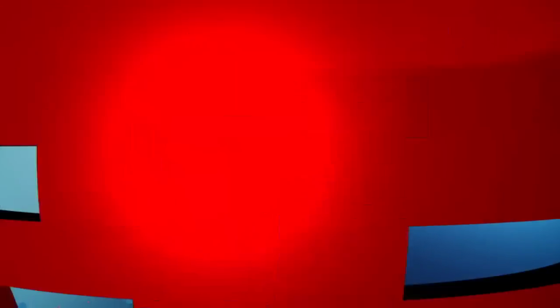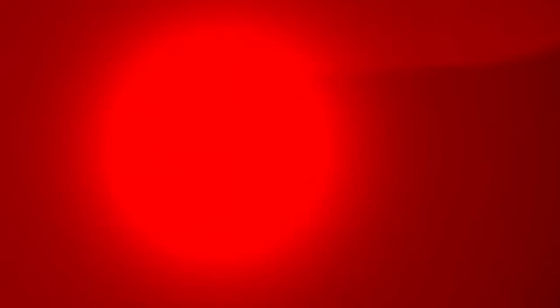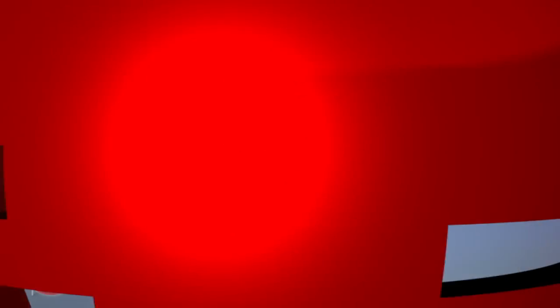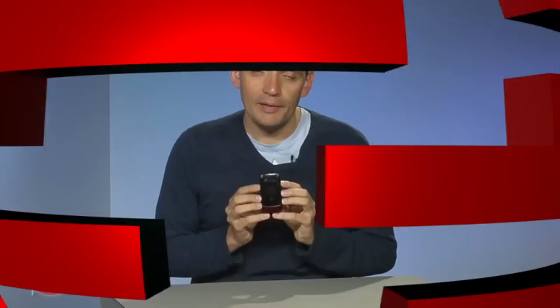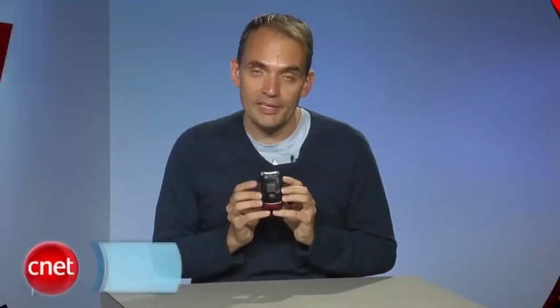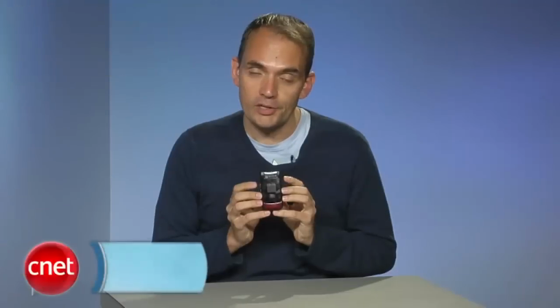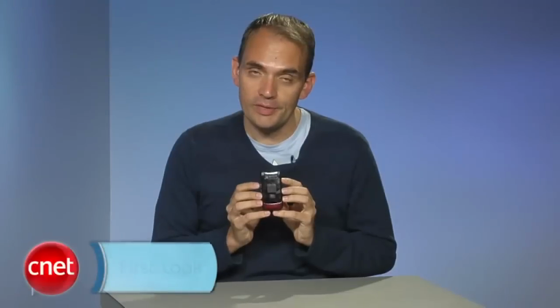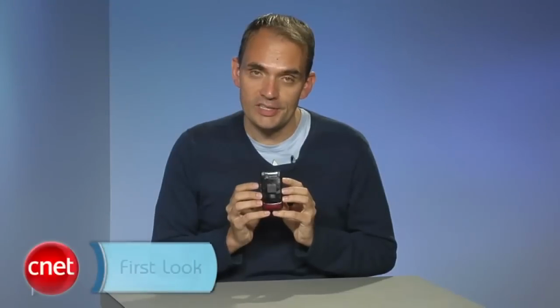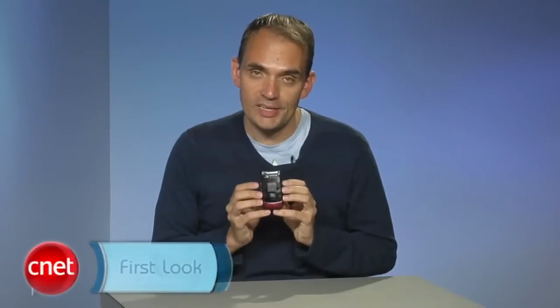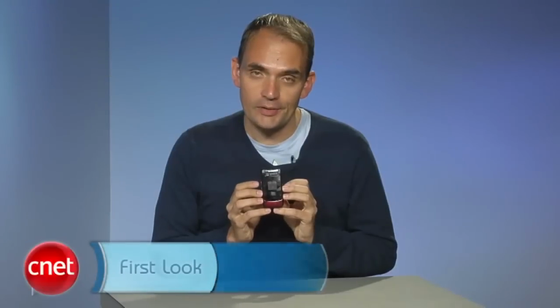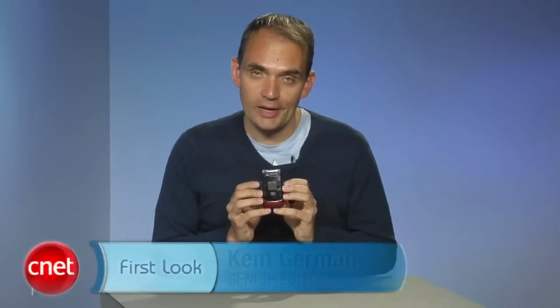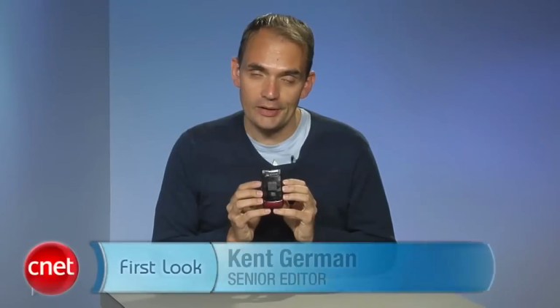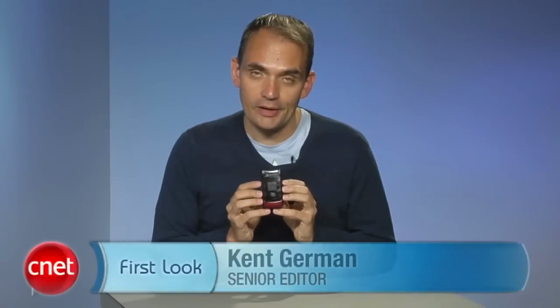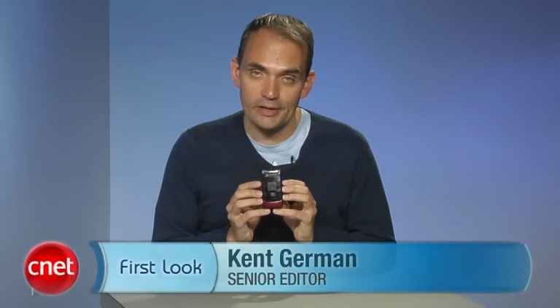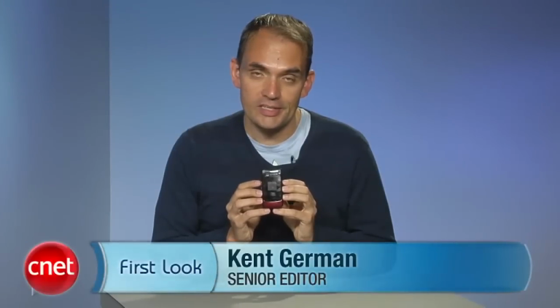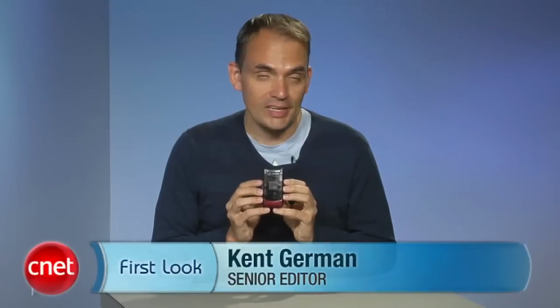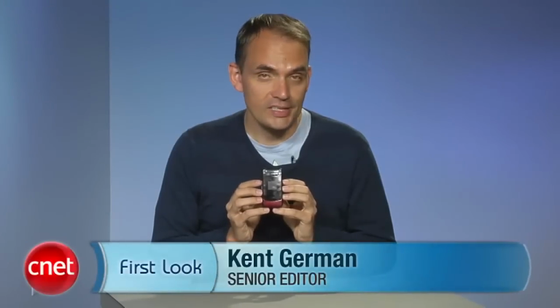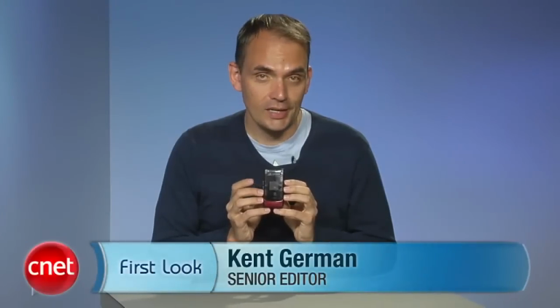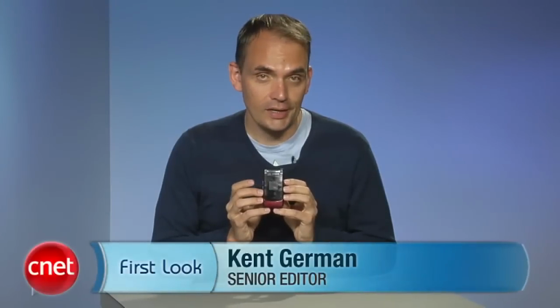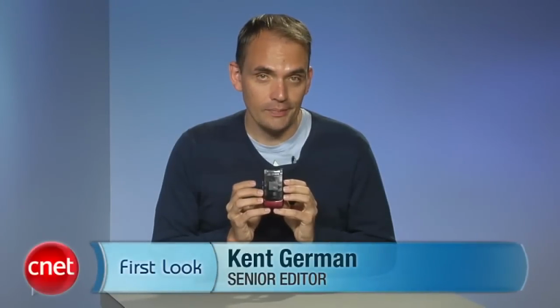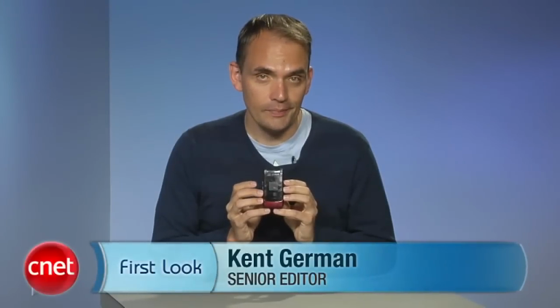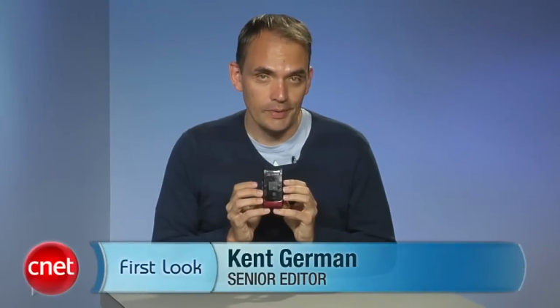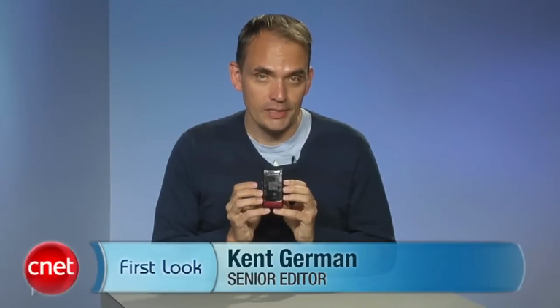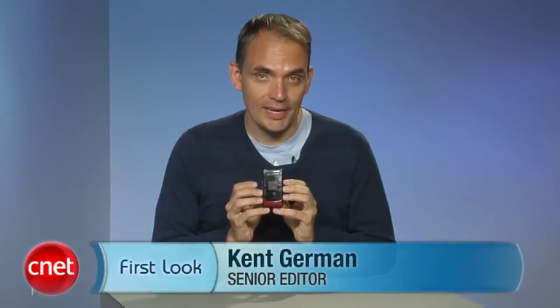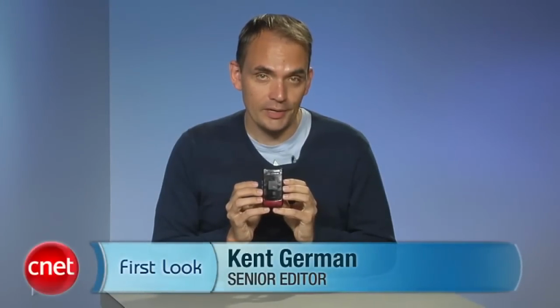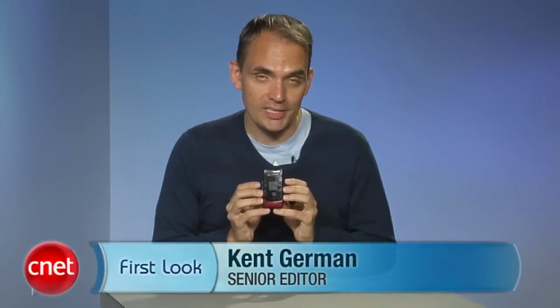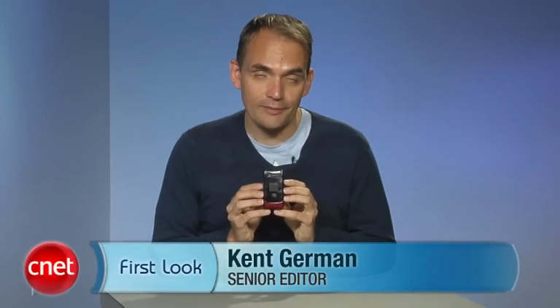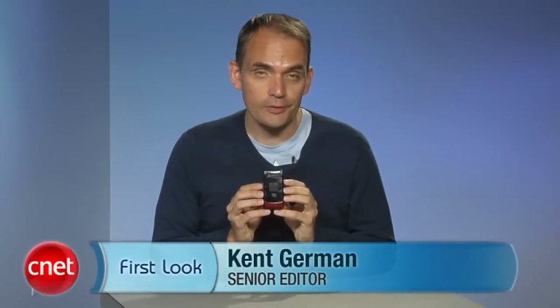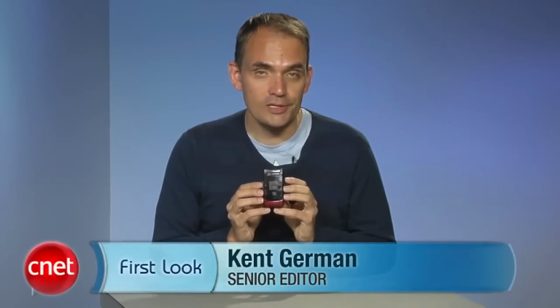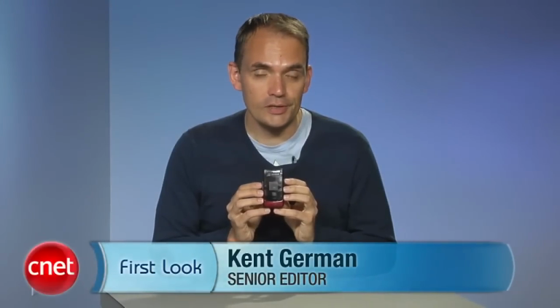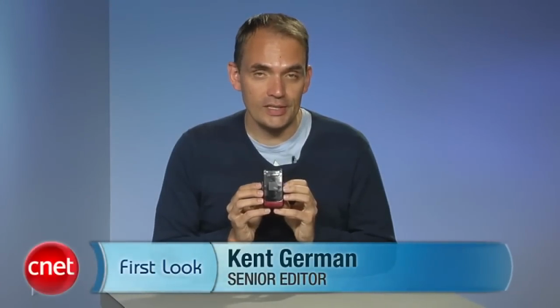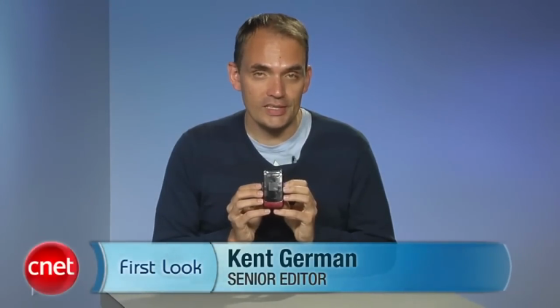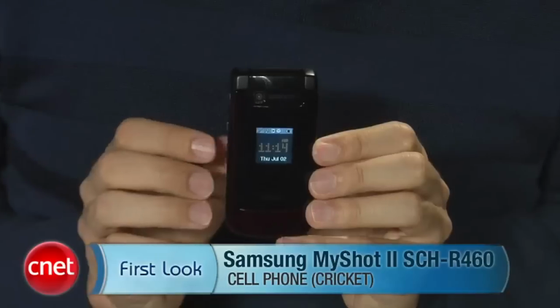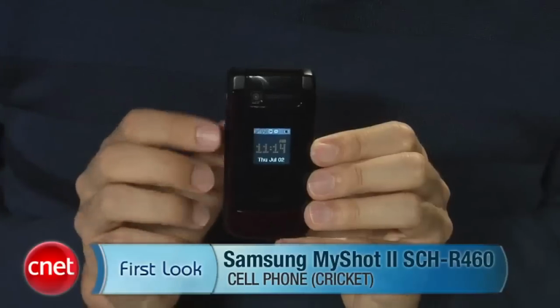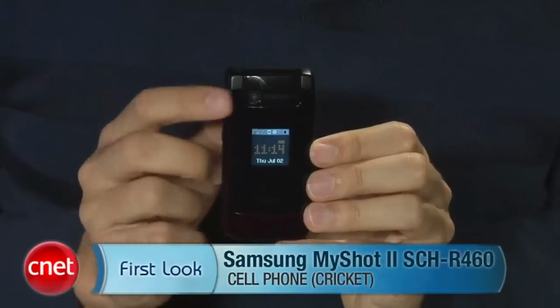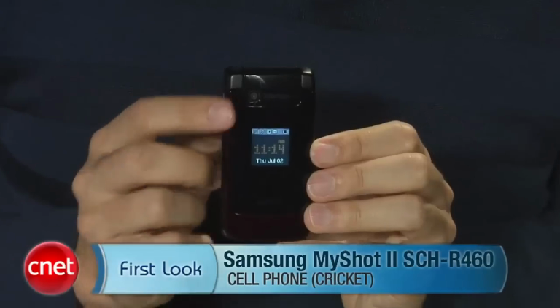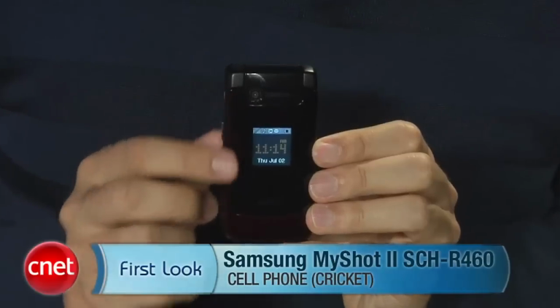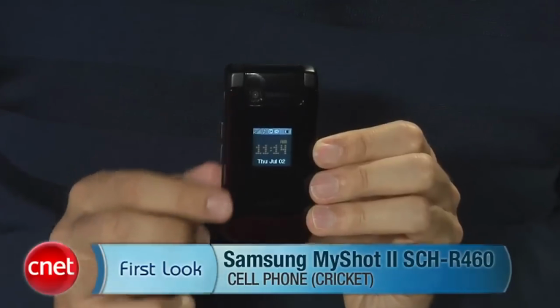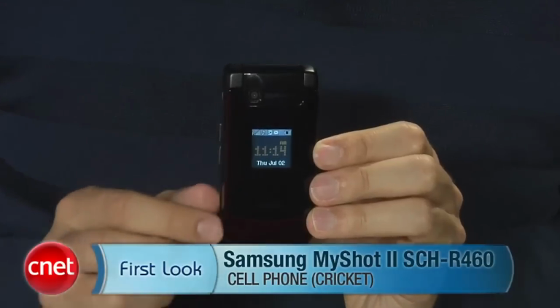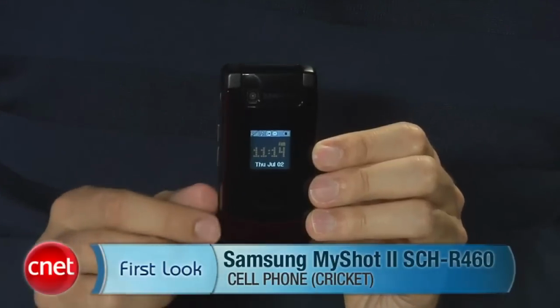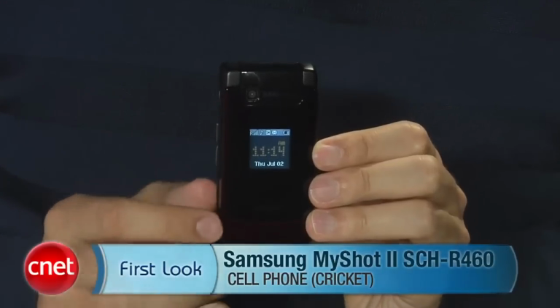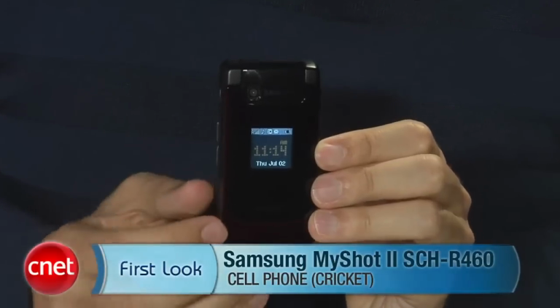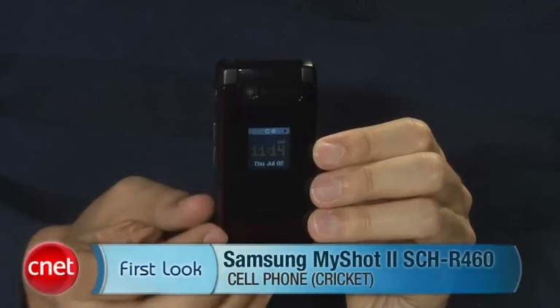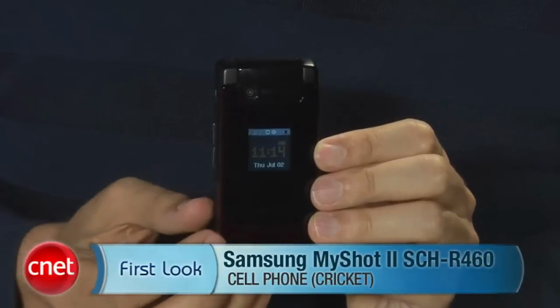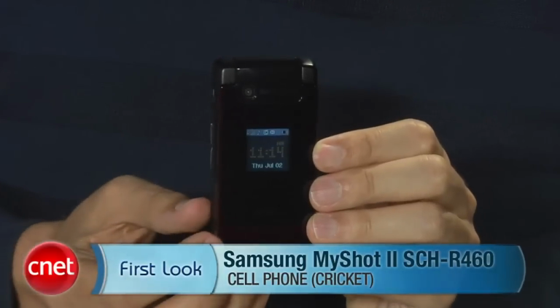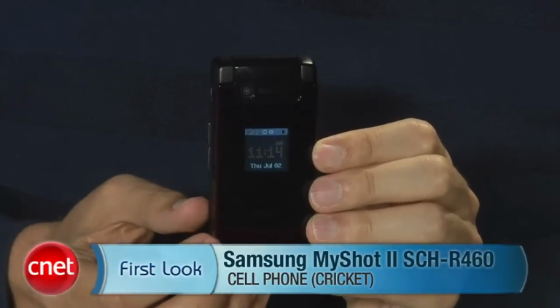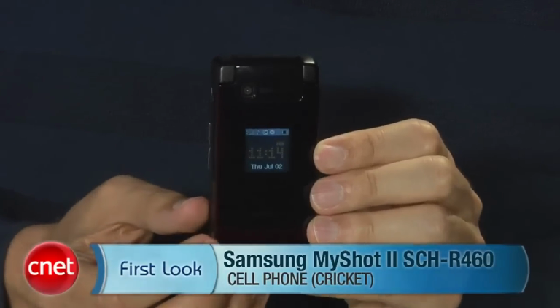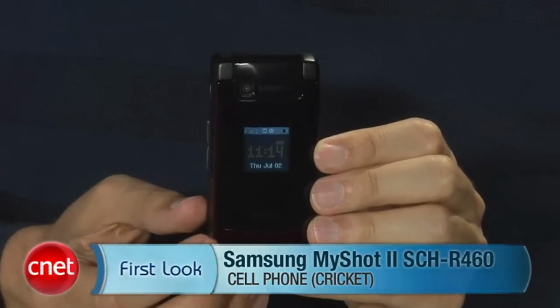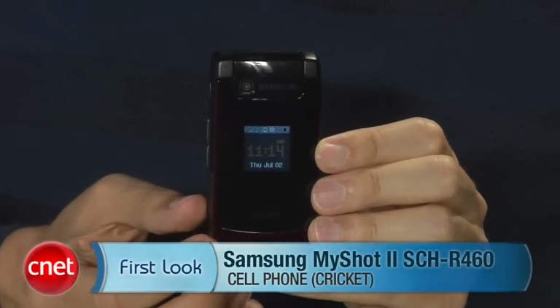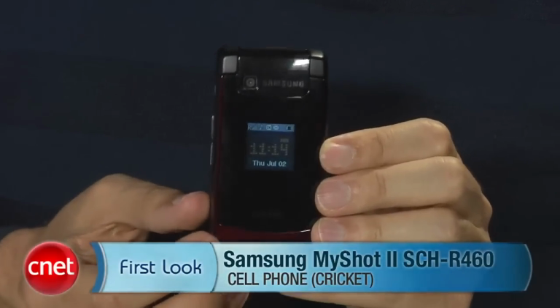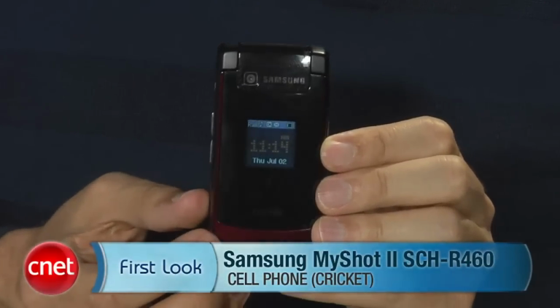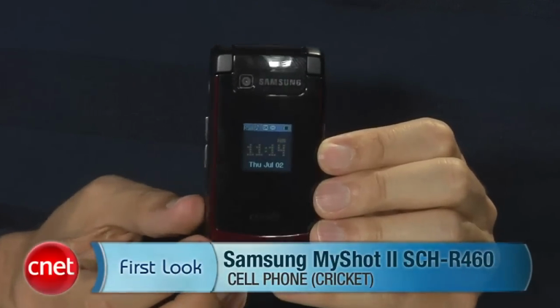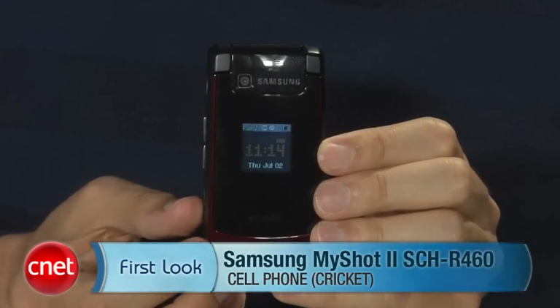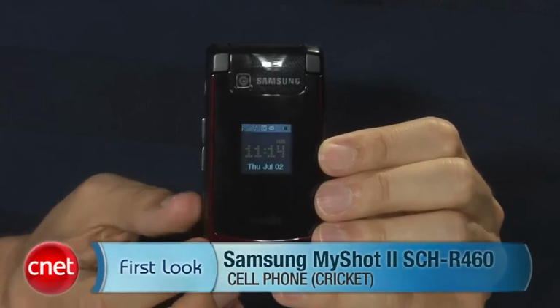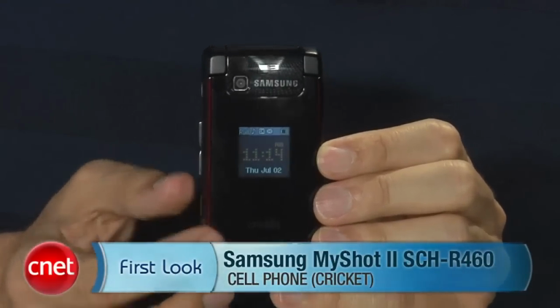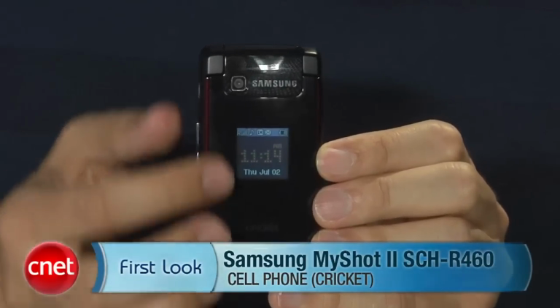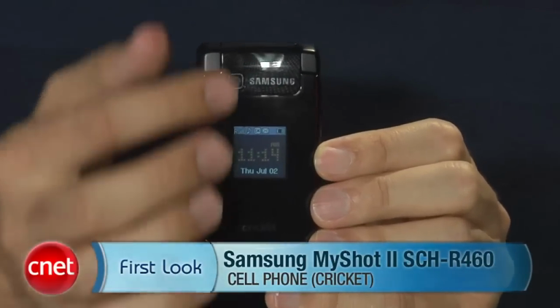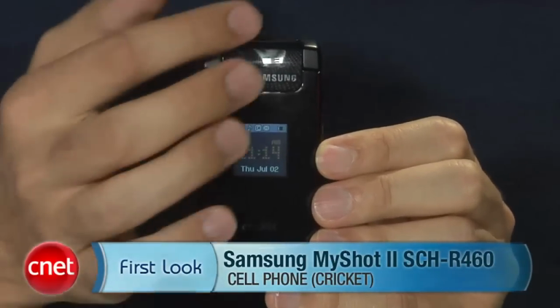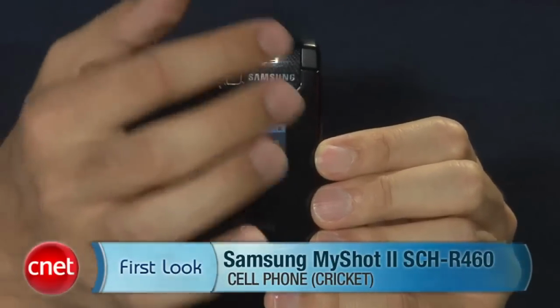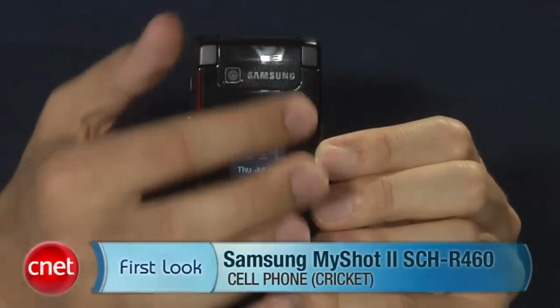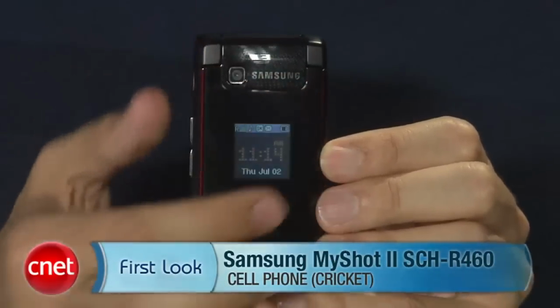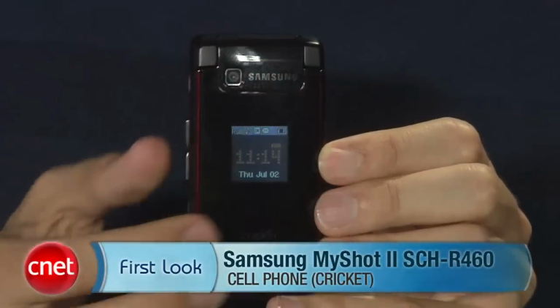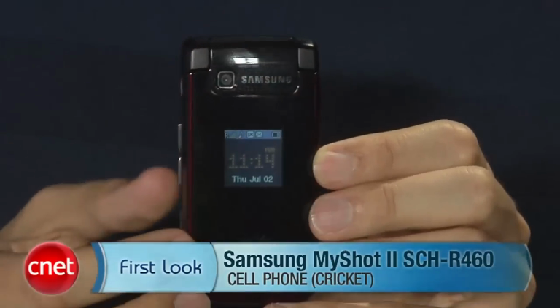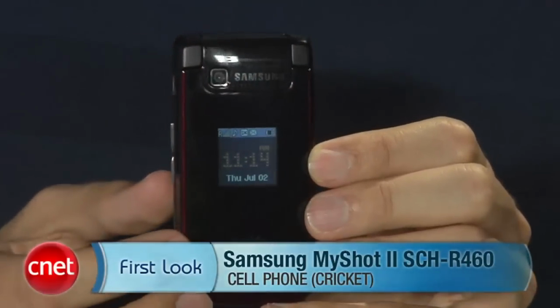Hi, I'm Ken Jarman, senior editor here at scenit.com. Today we're going to take a first look at the Samsung MyShot 2, also called the SCH-R460.